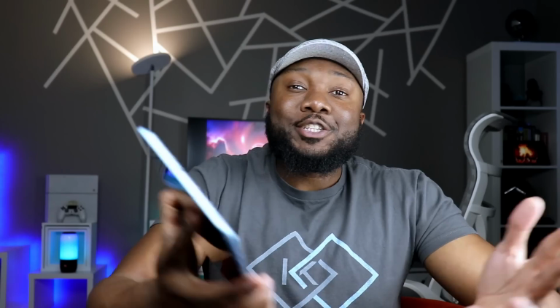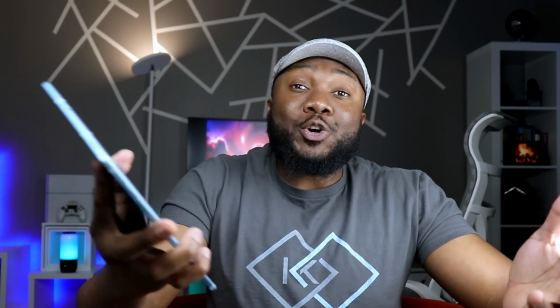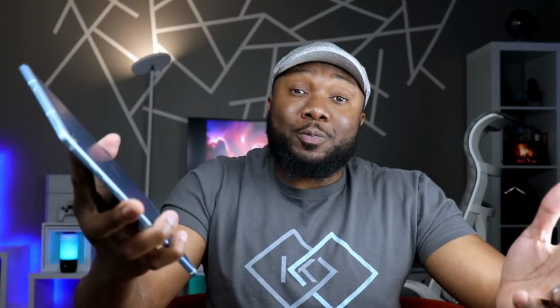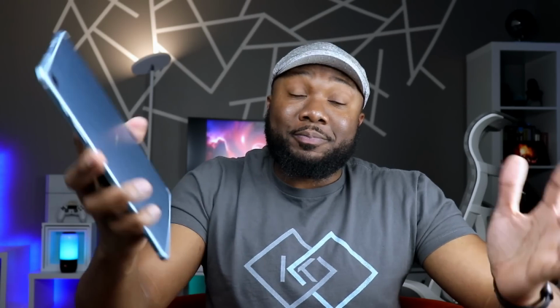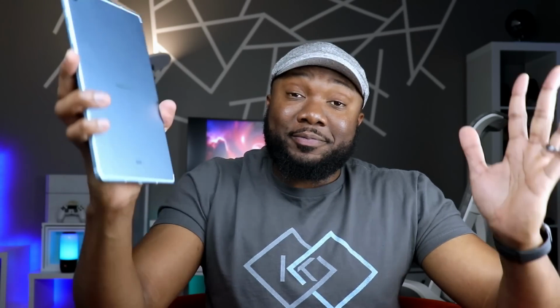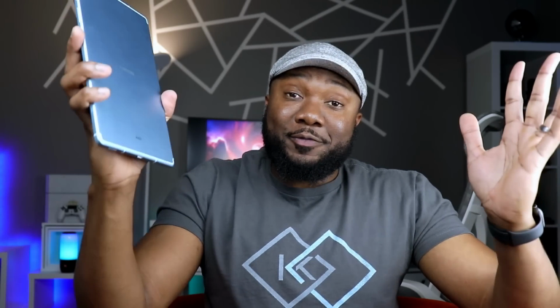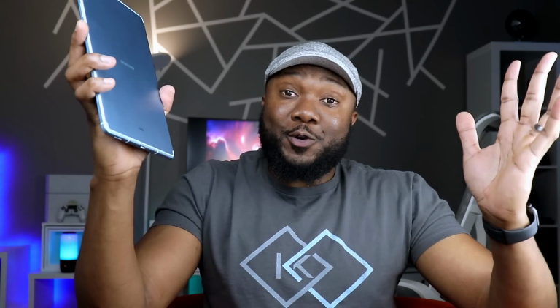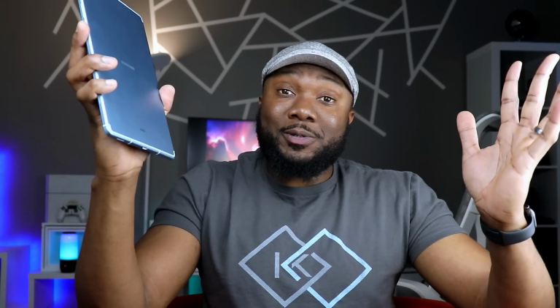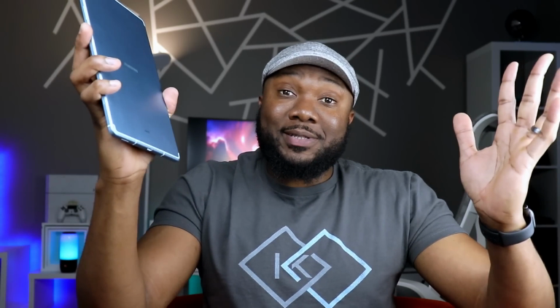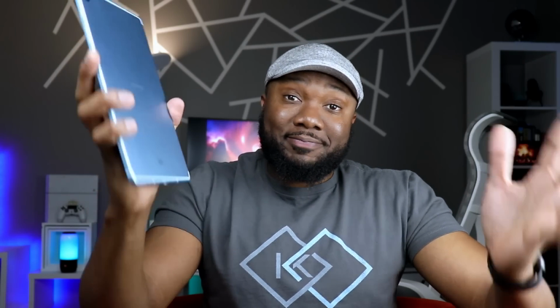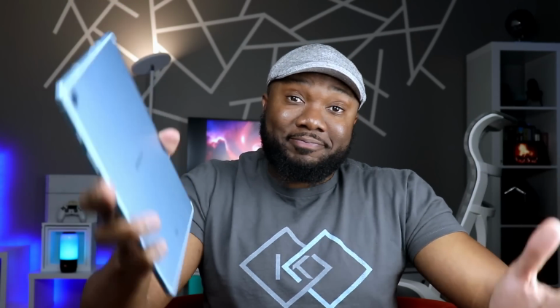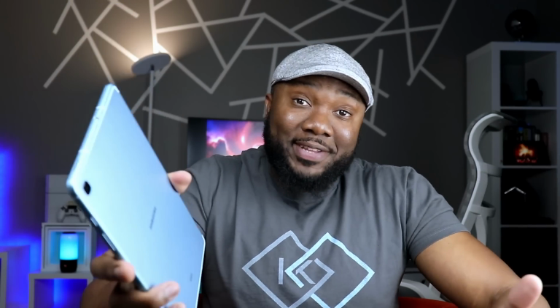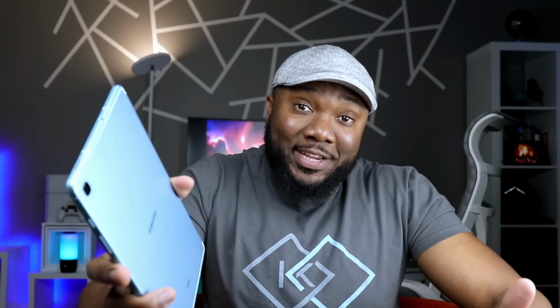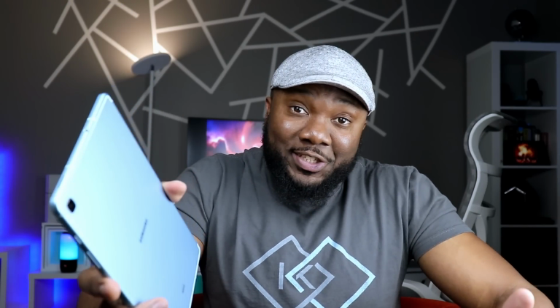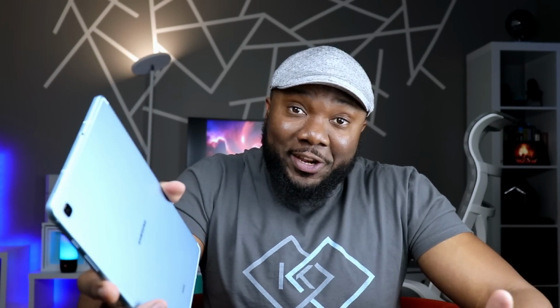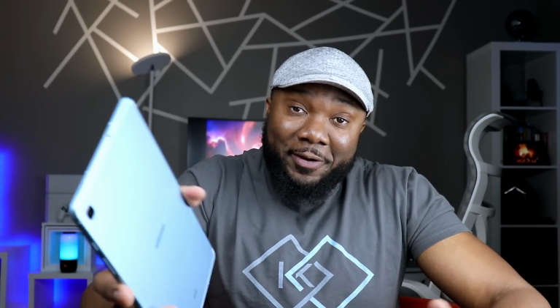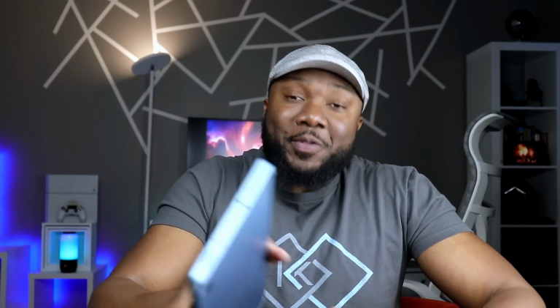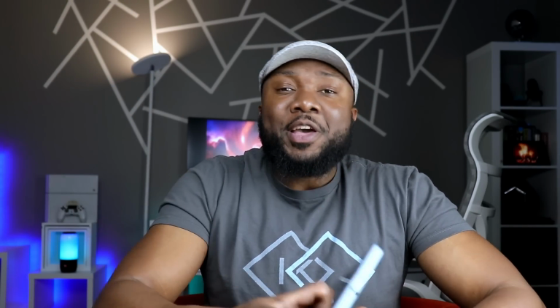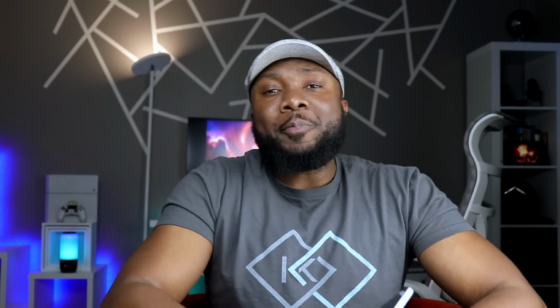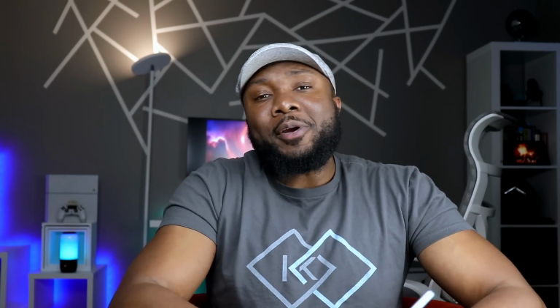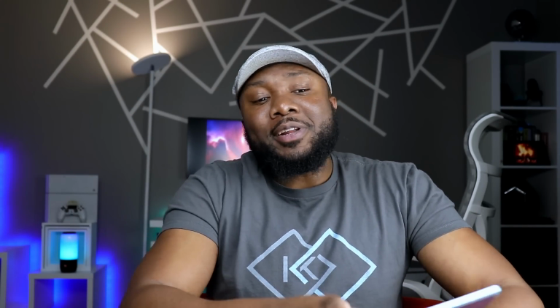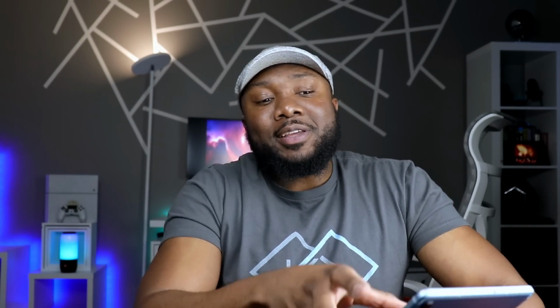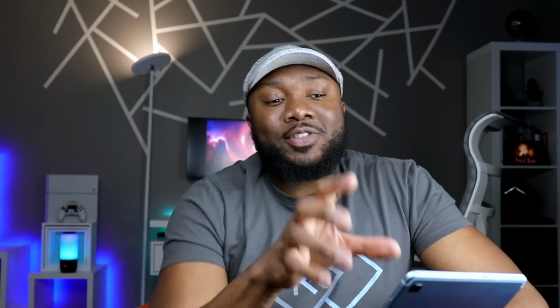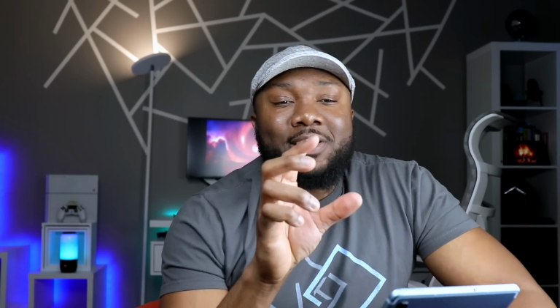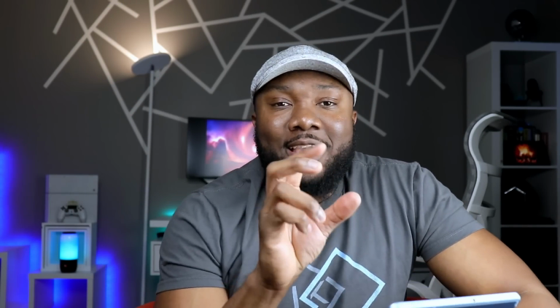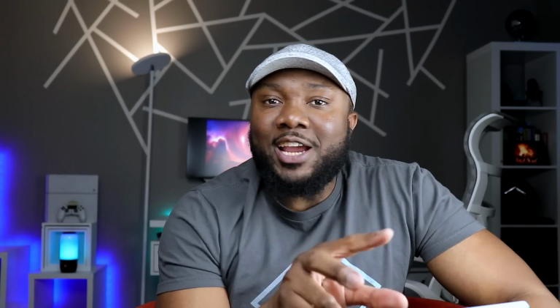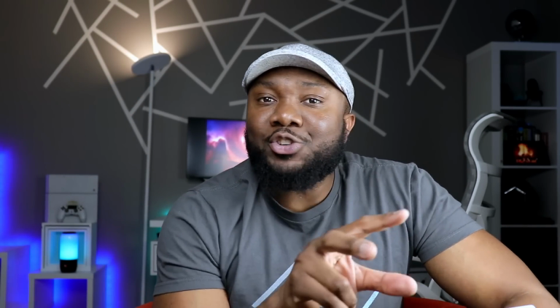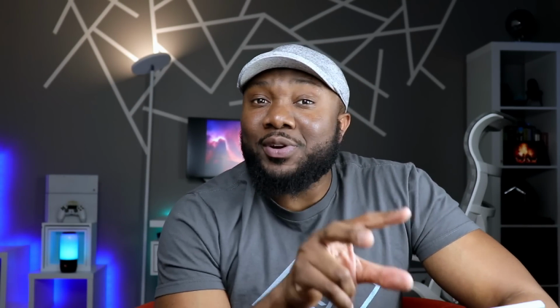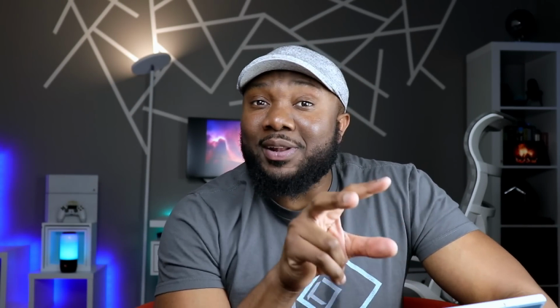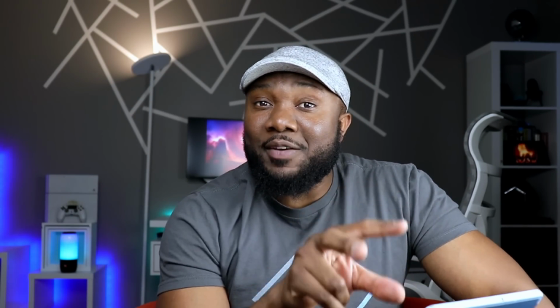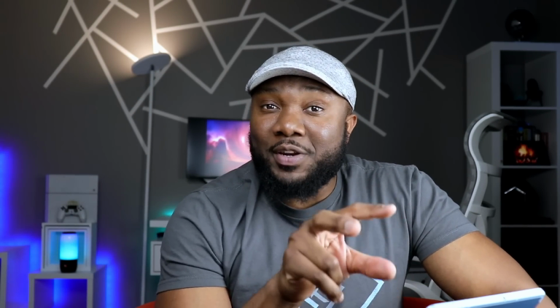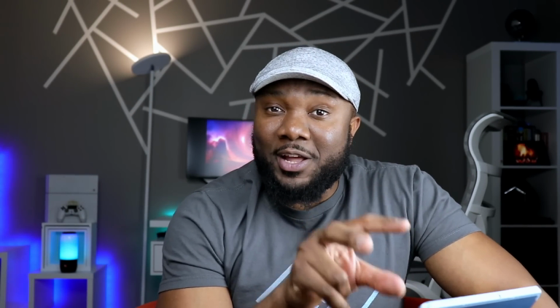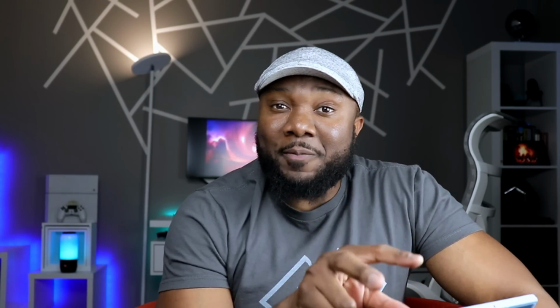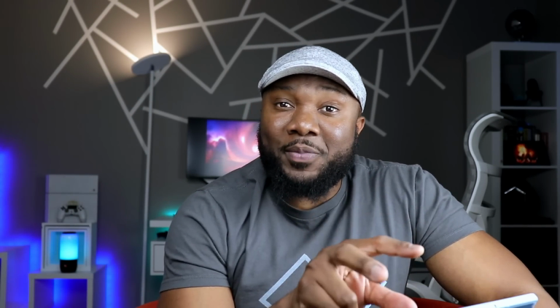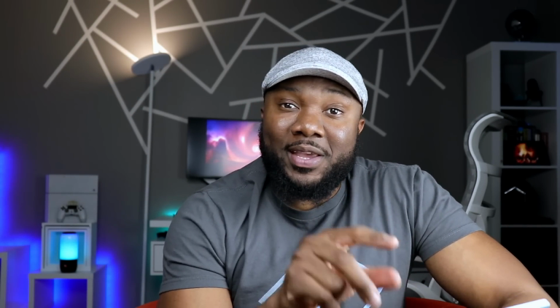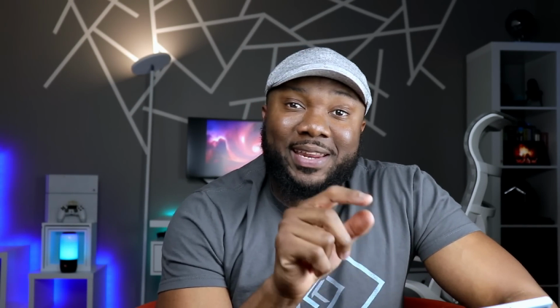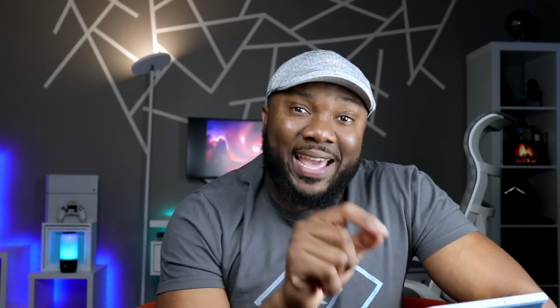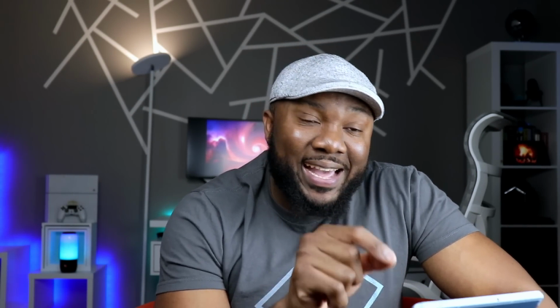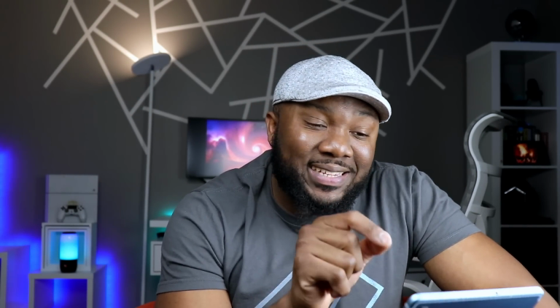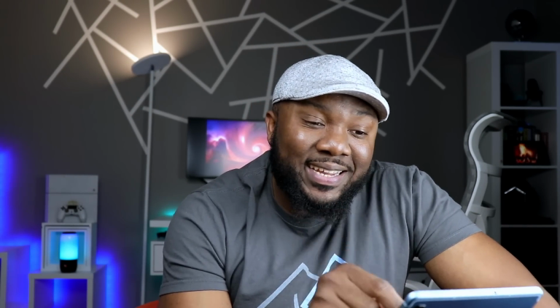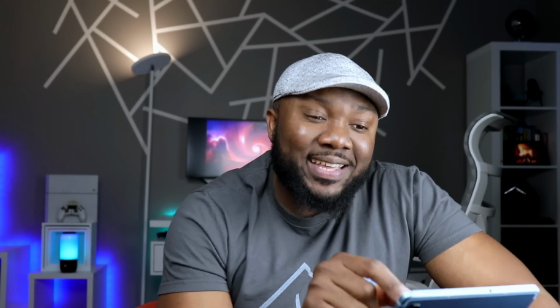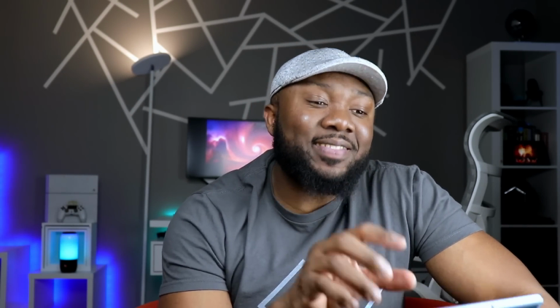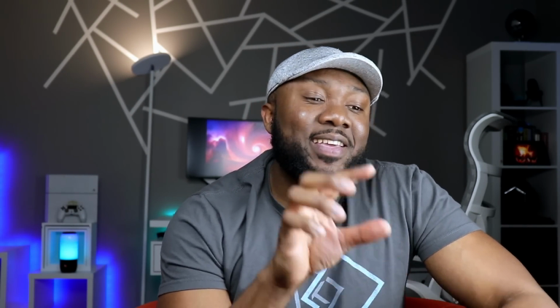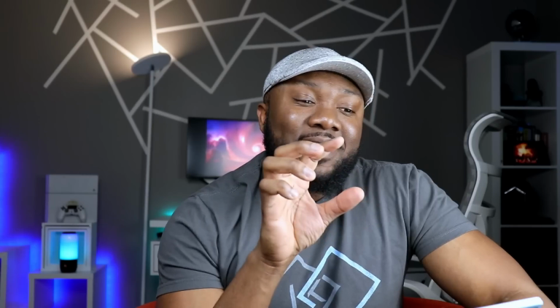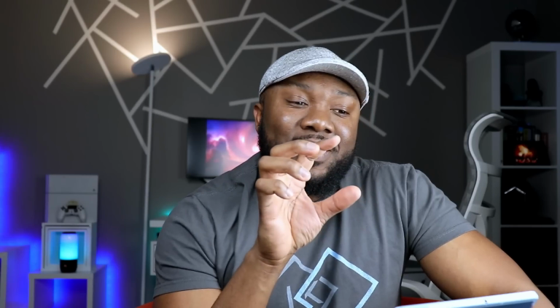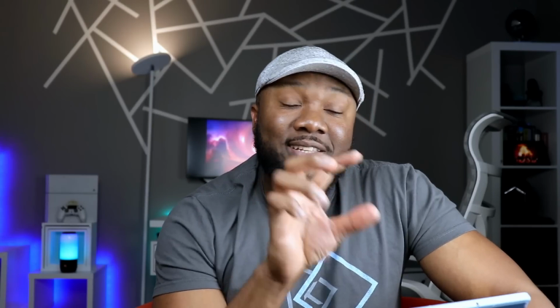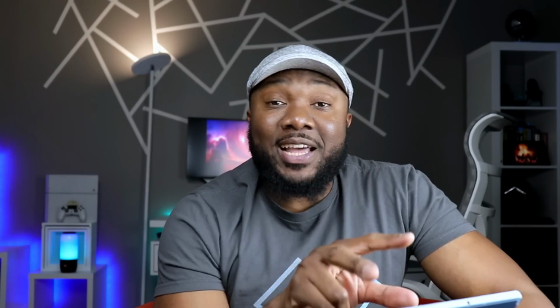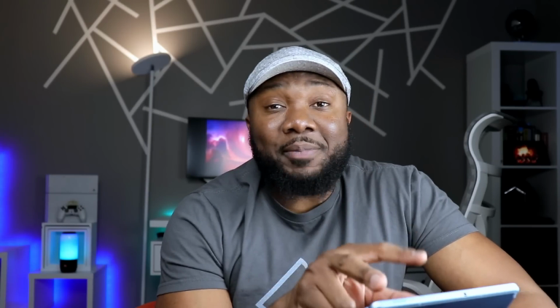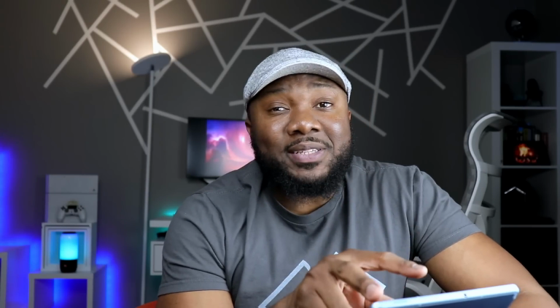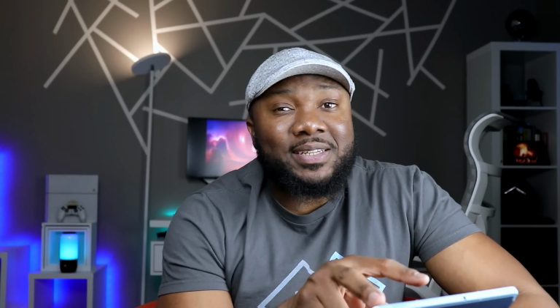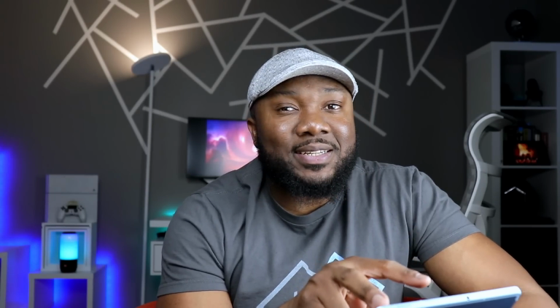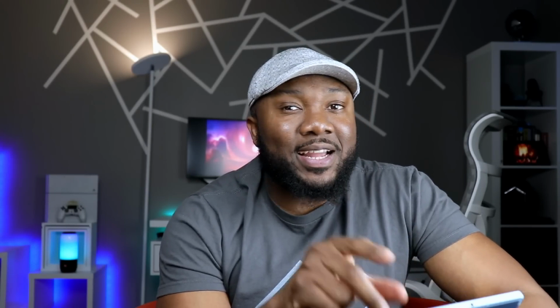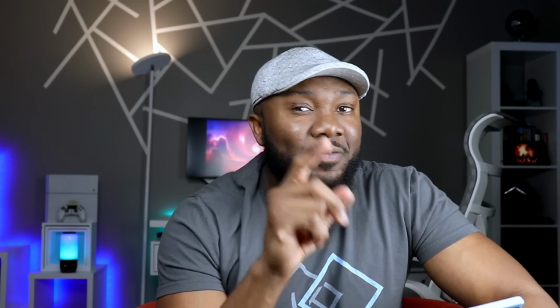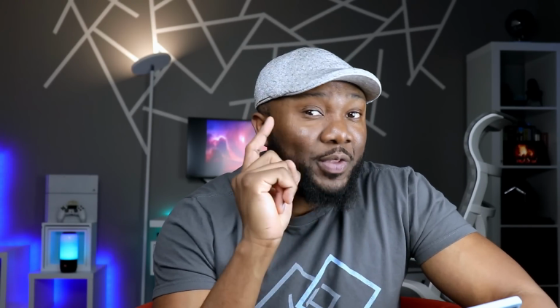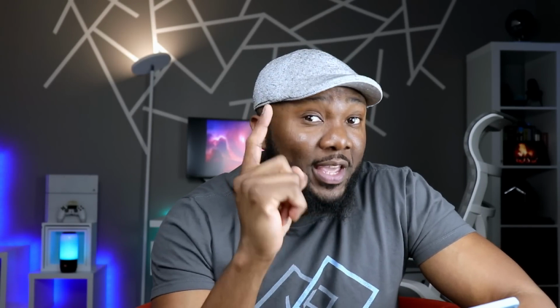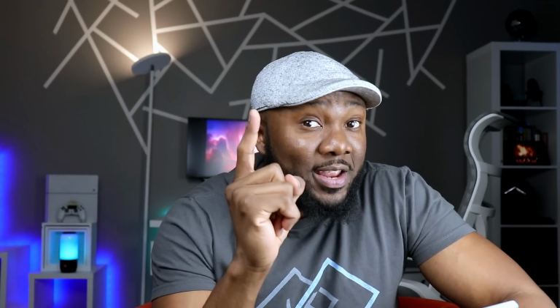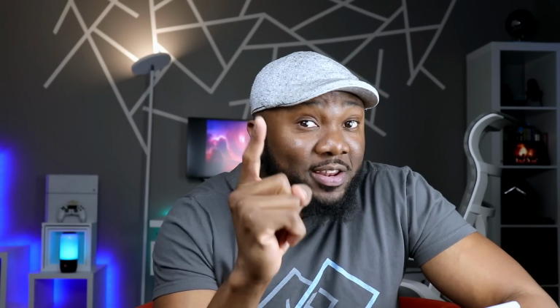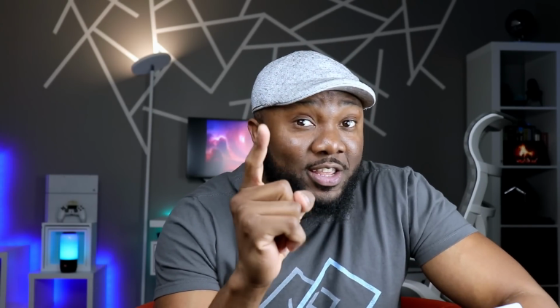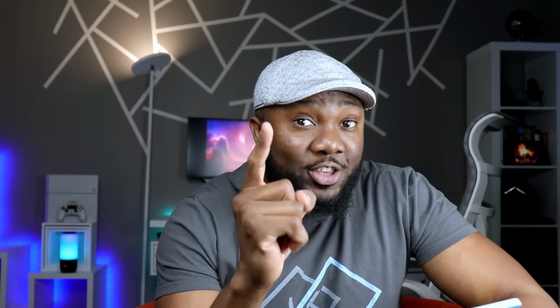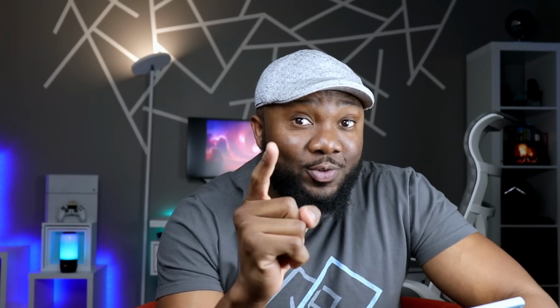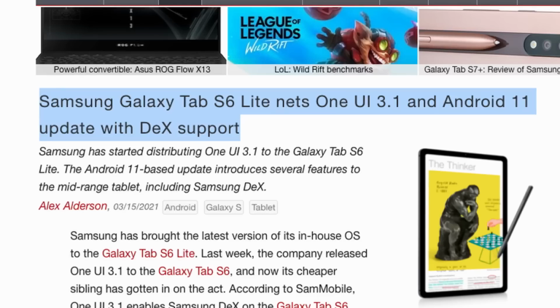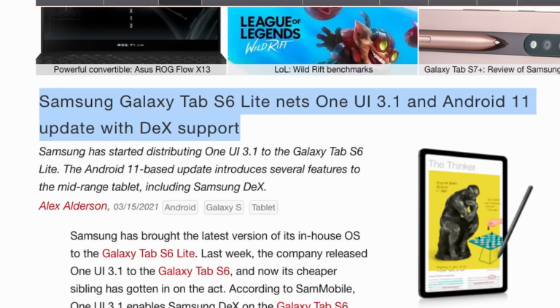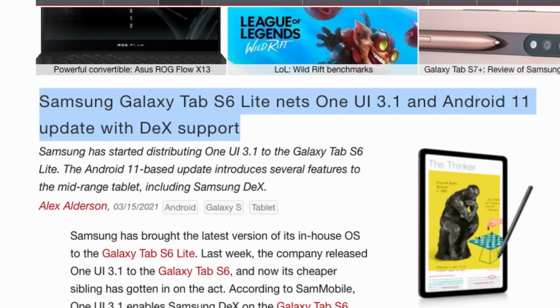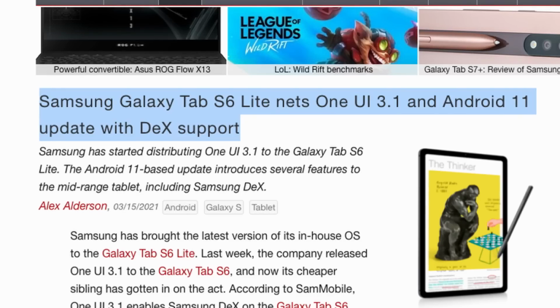So folks, it's here. Apparently the Android 11 update has hit the Tab S6 Lite in the U.S.